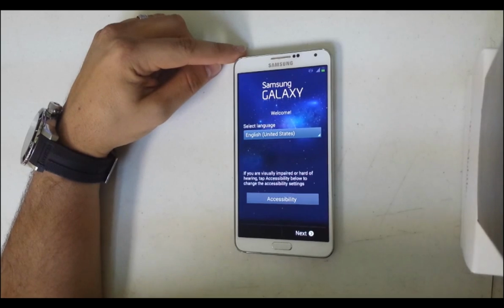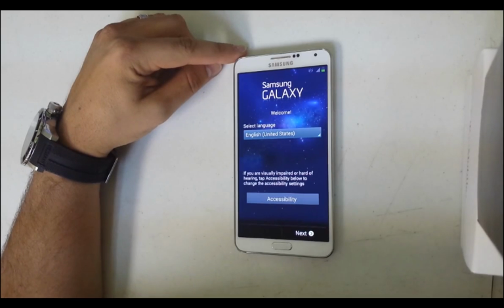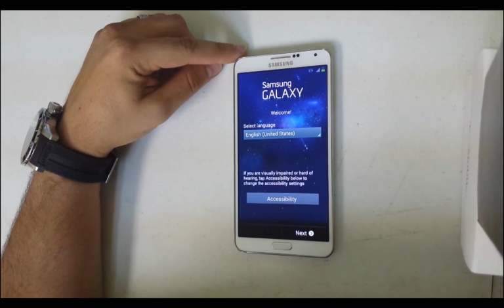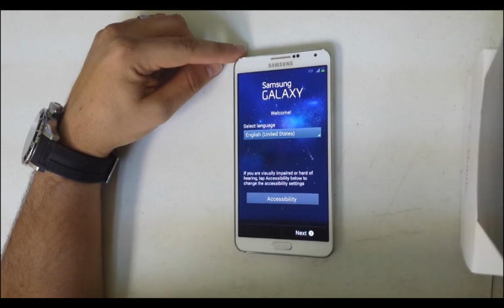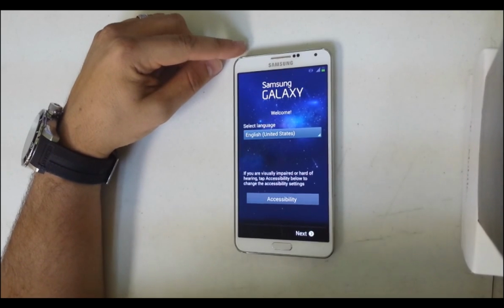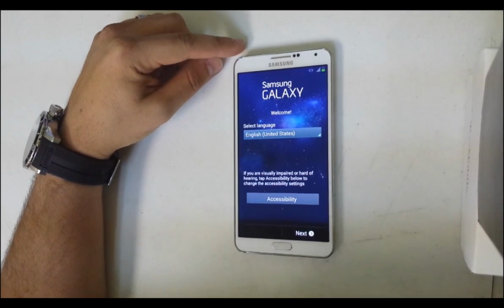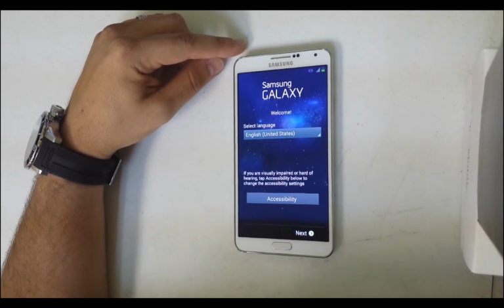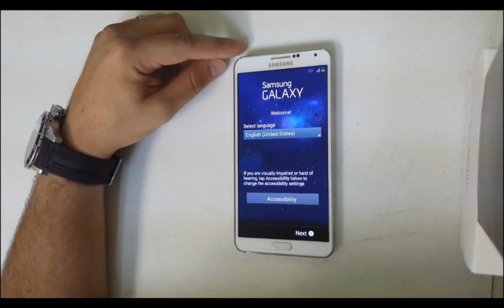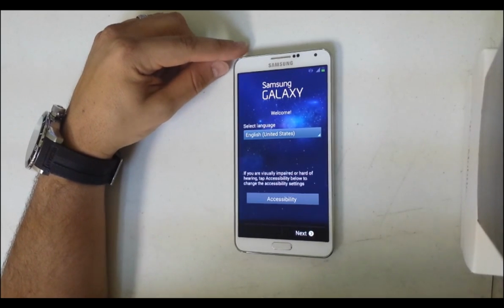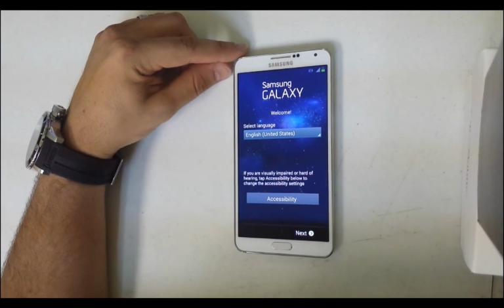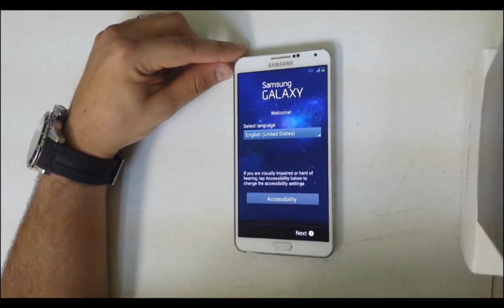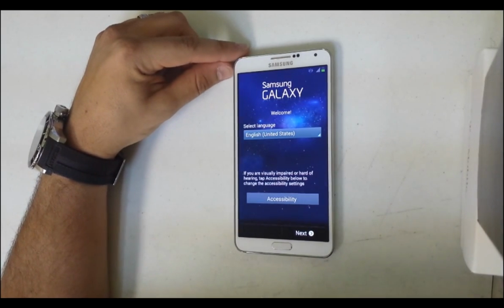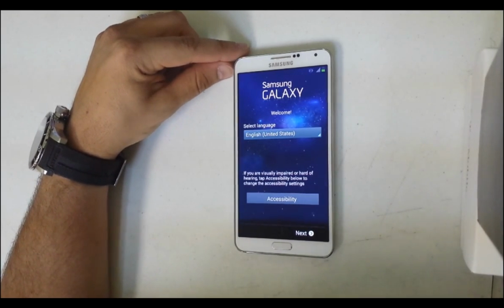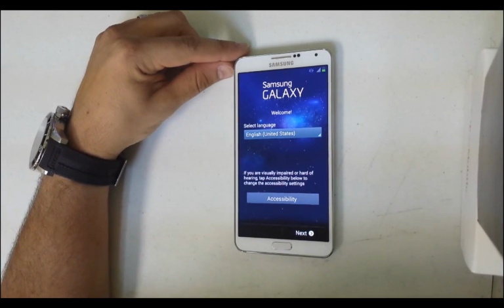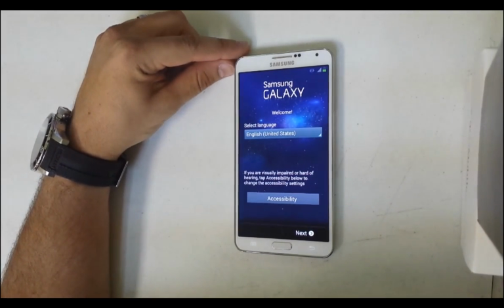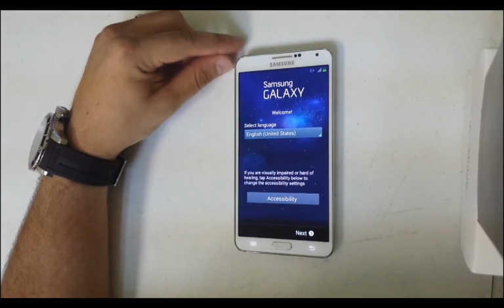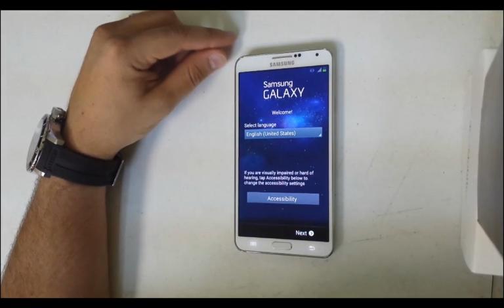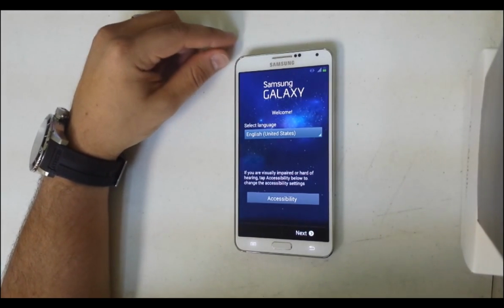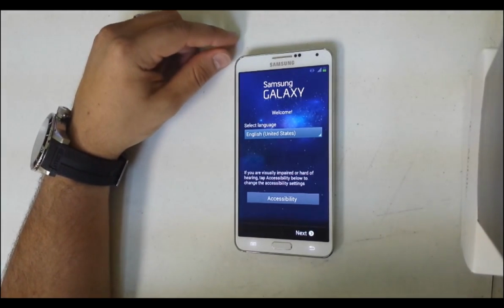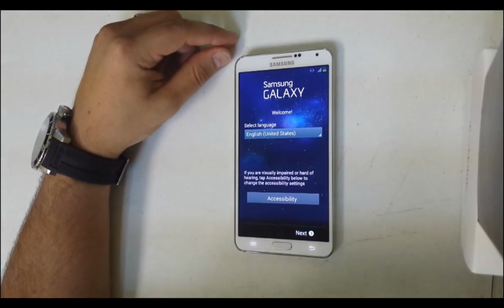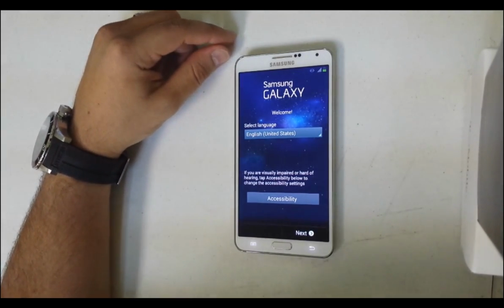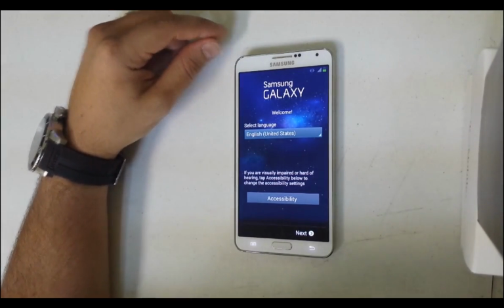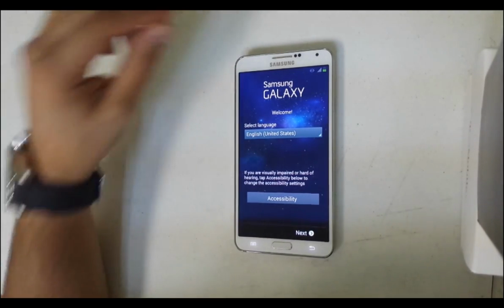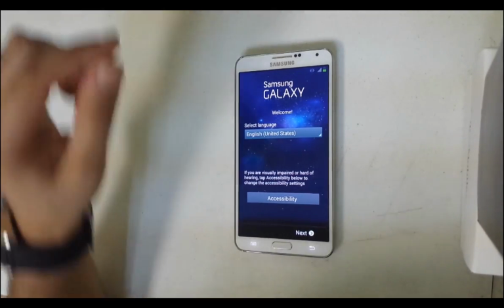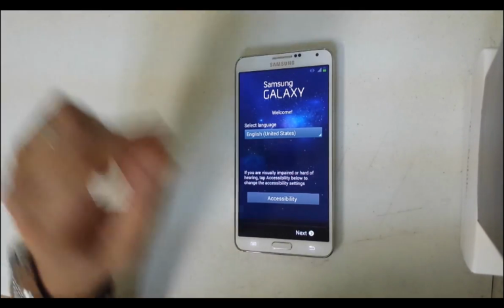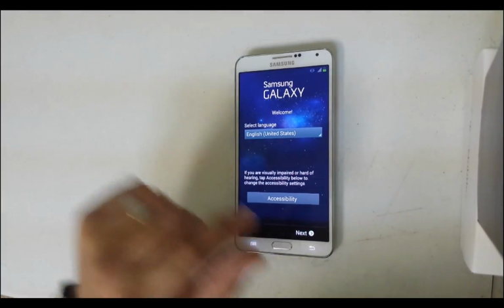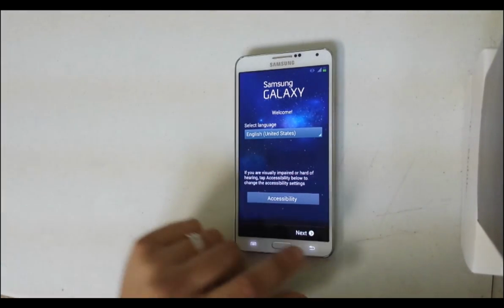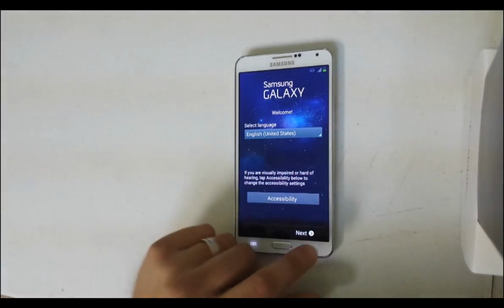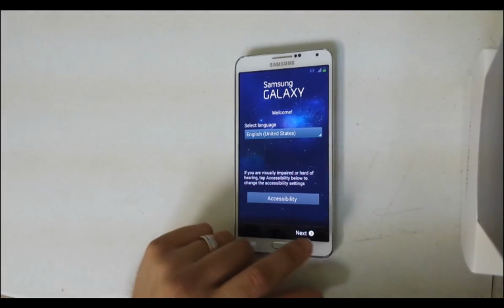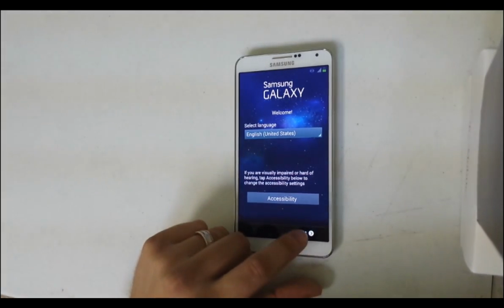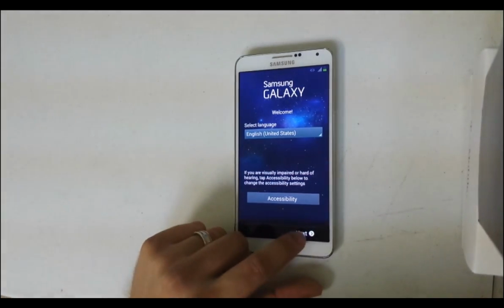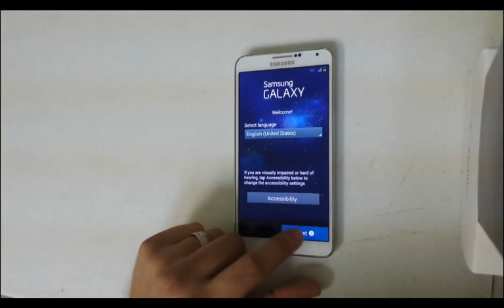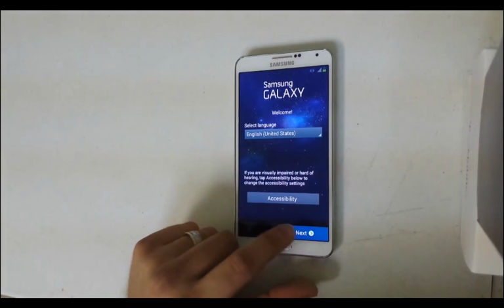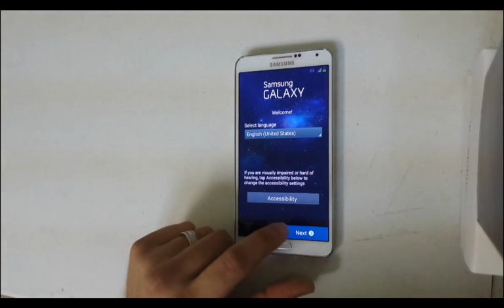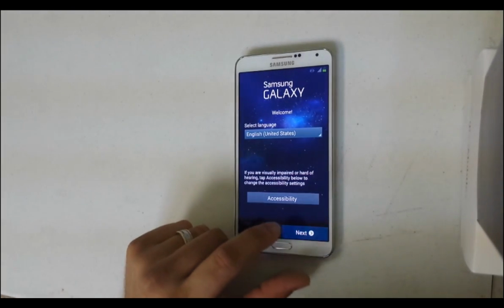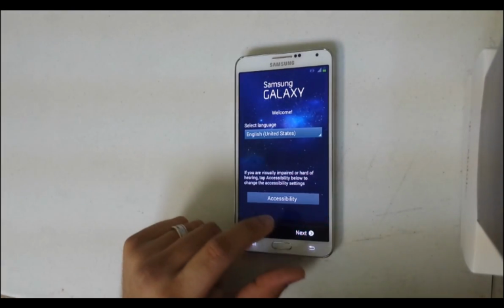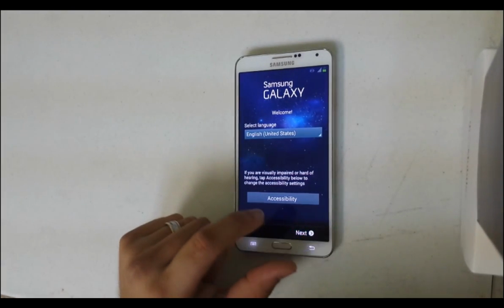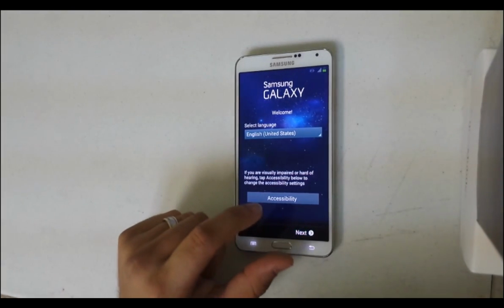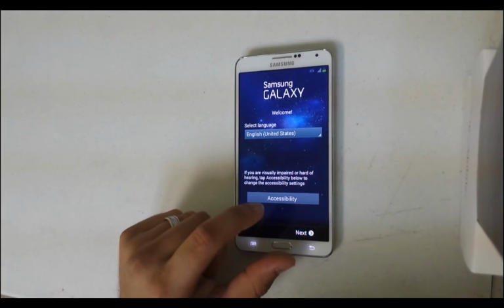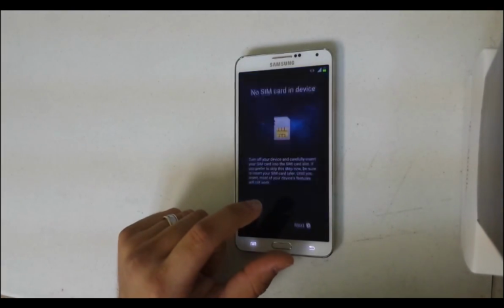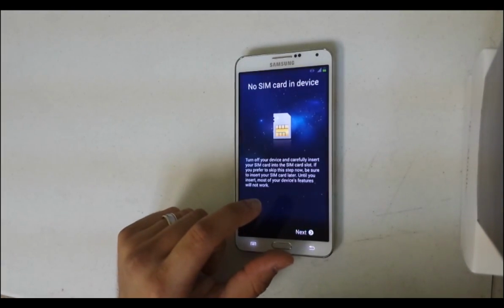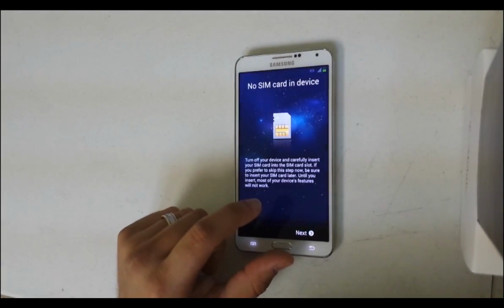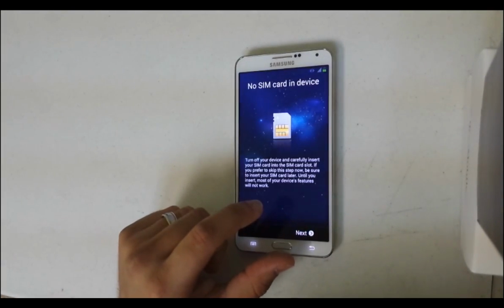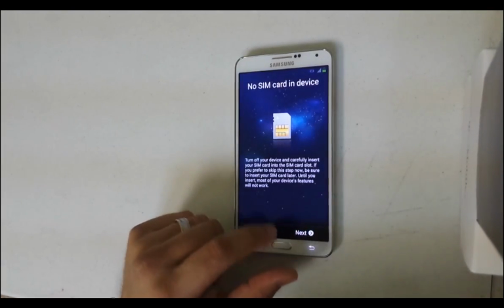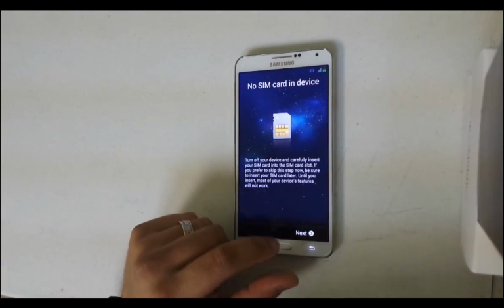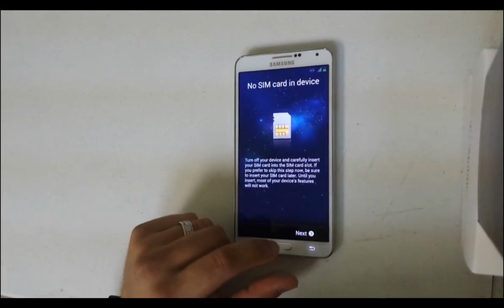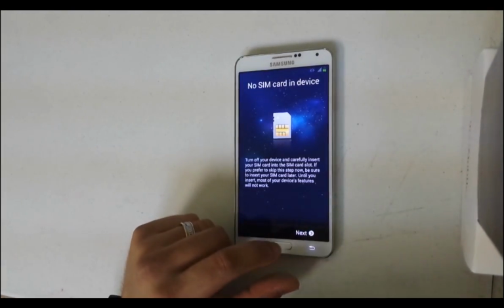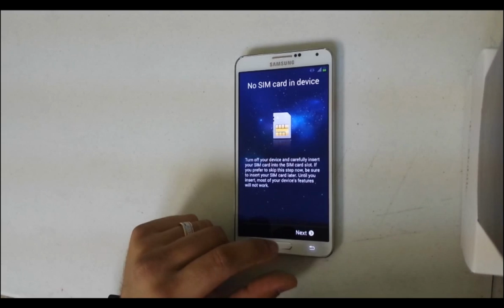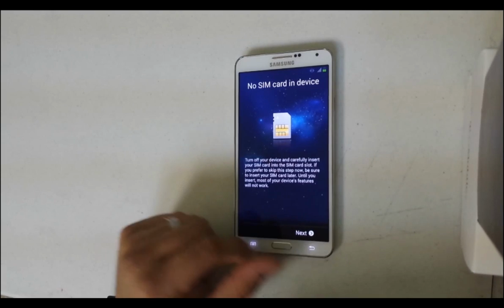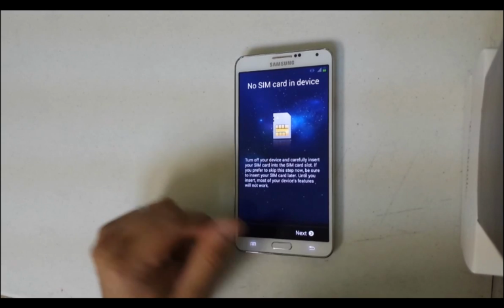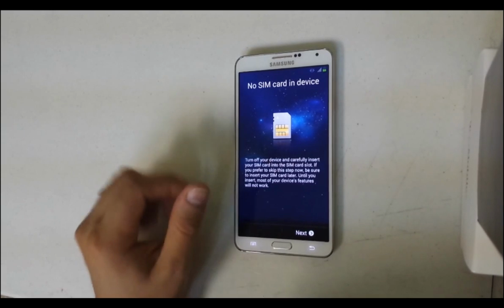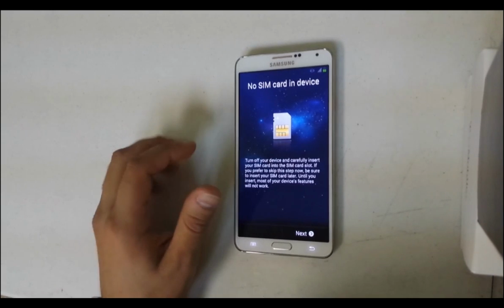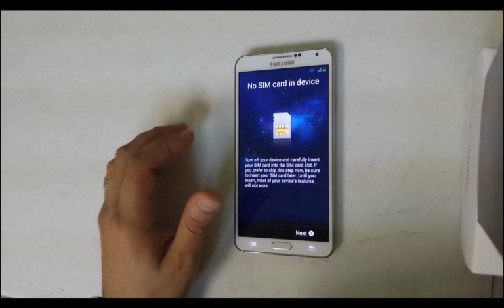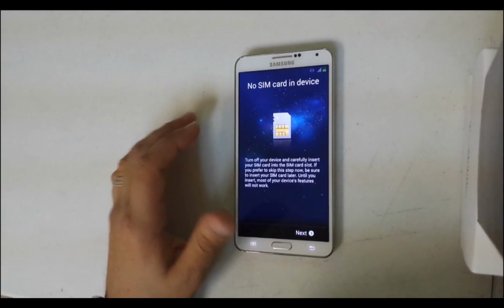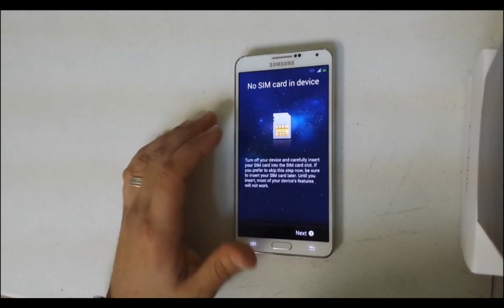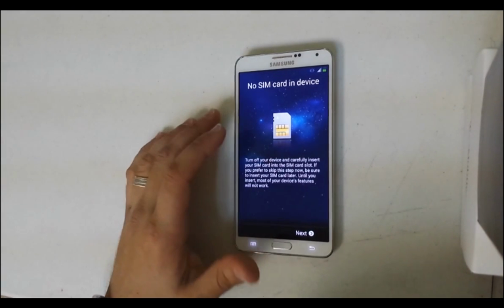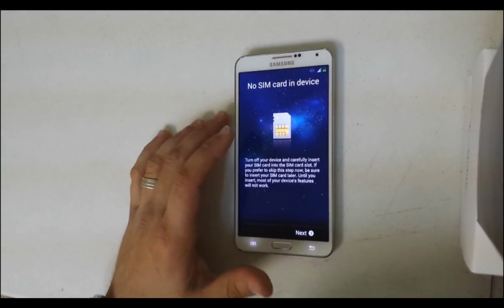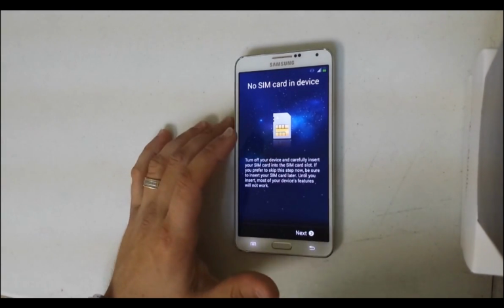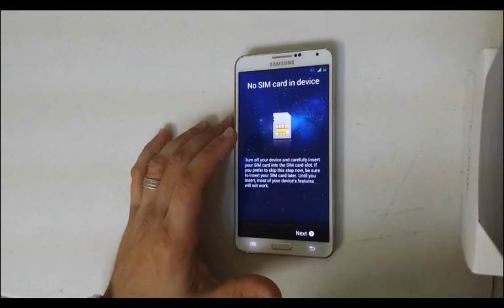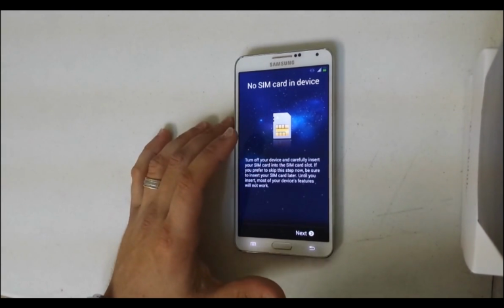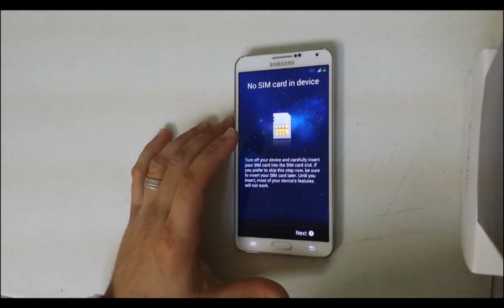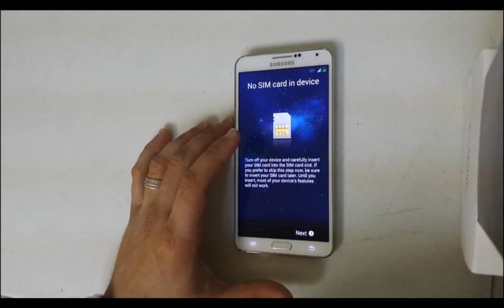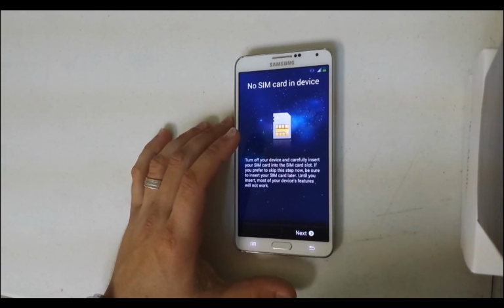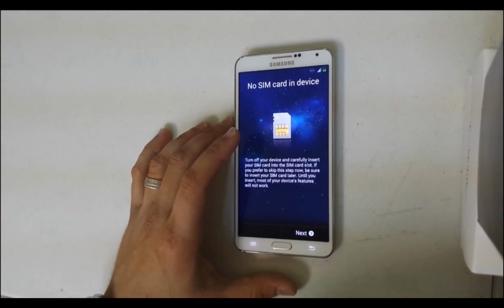So there you go — it was completely reset and it's back to the setup menu. That's pretty much it. Thank you guys for watching. Bye.